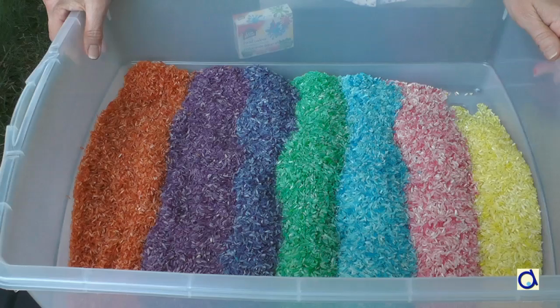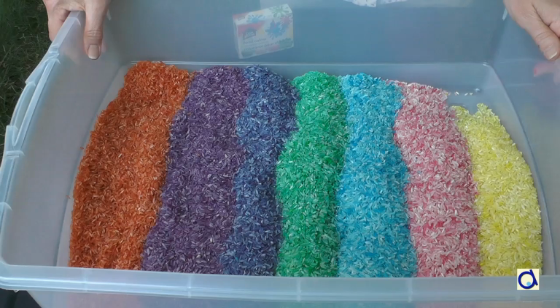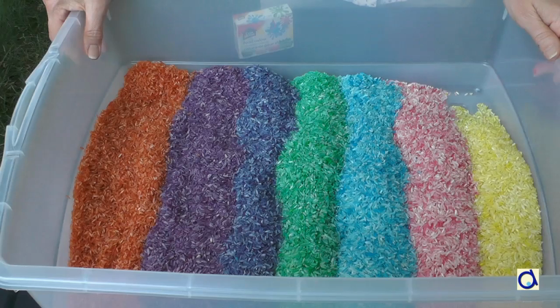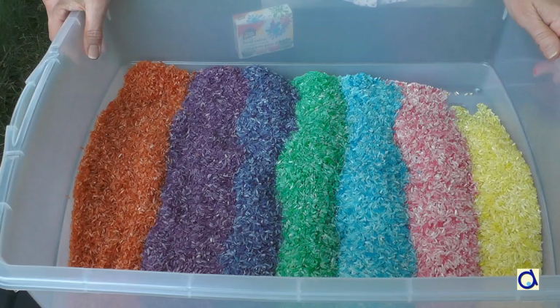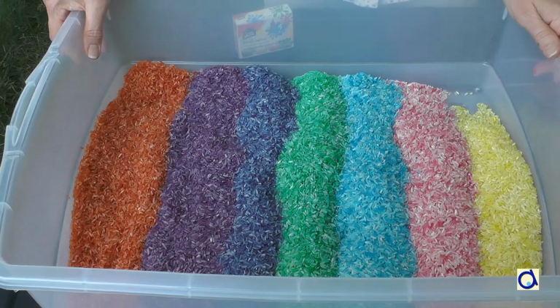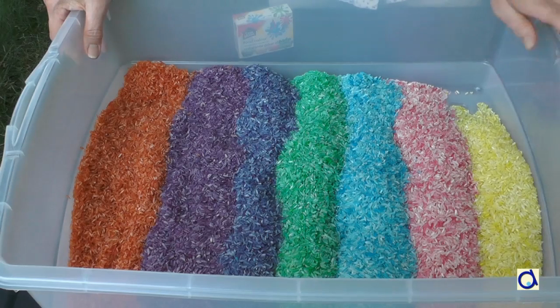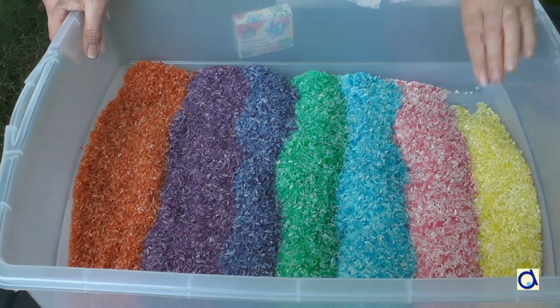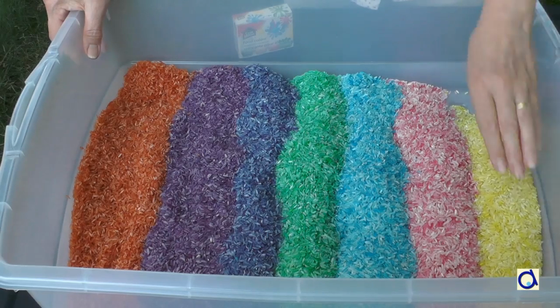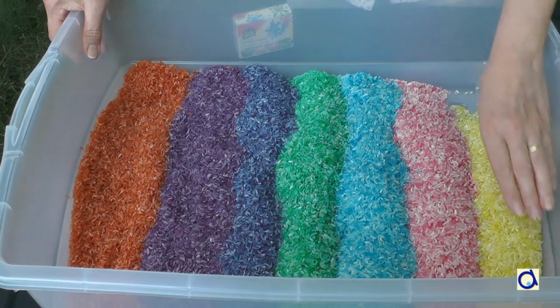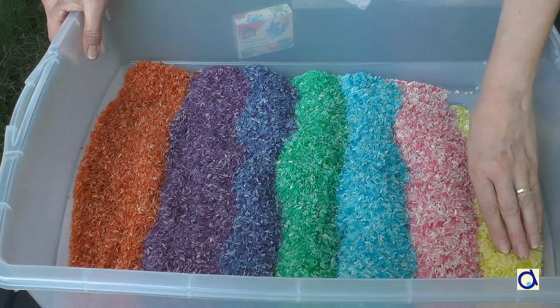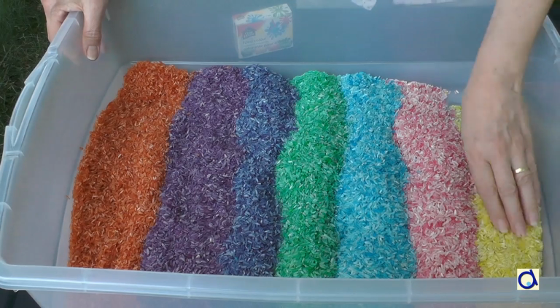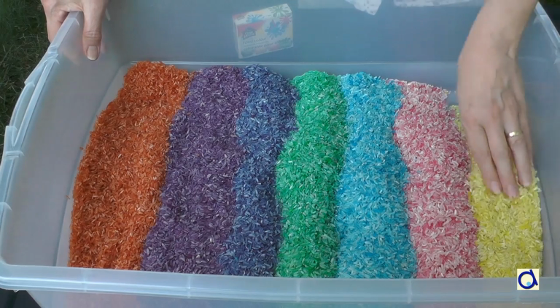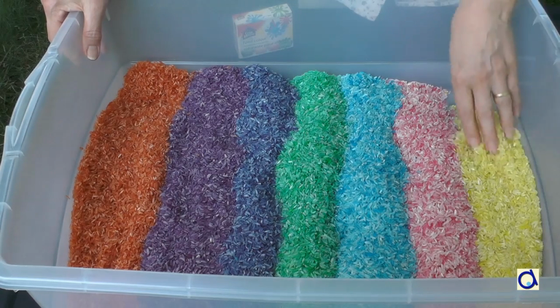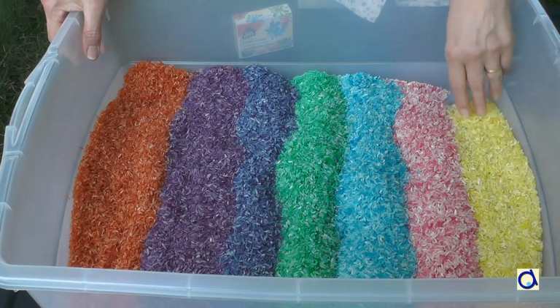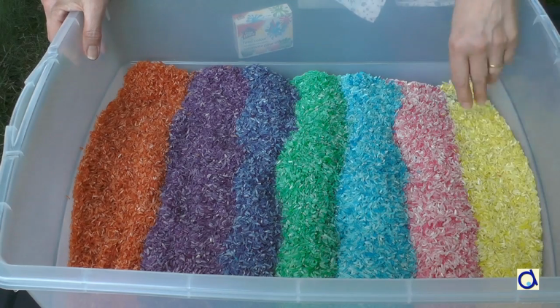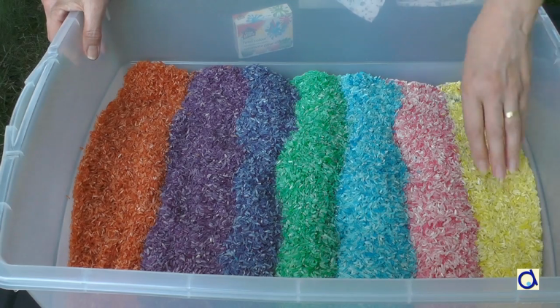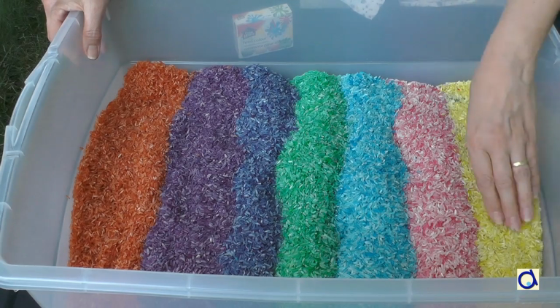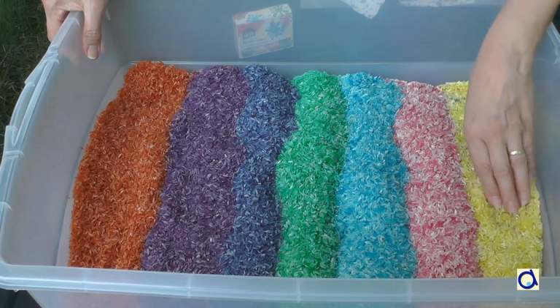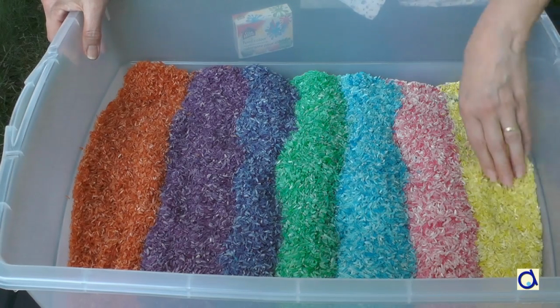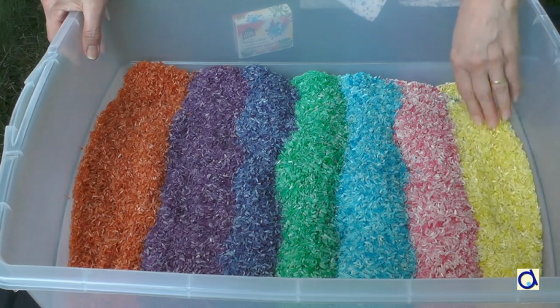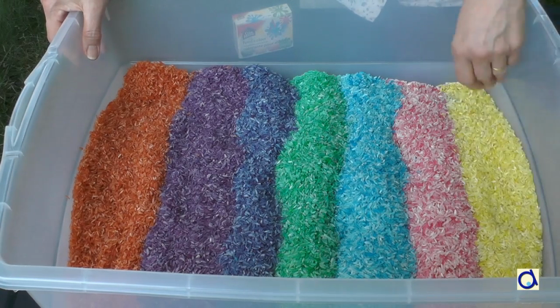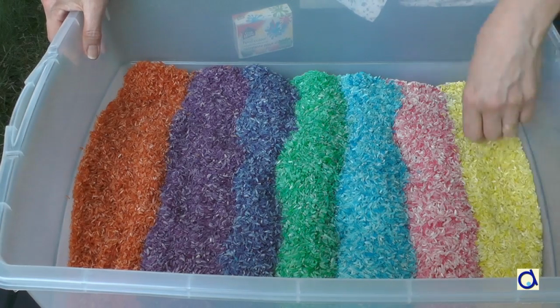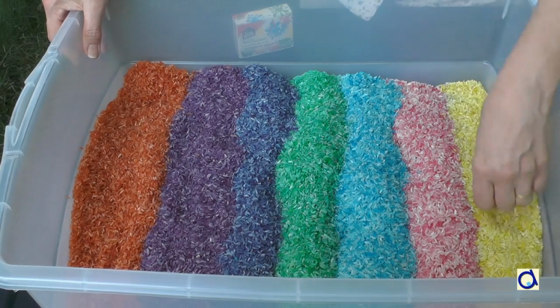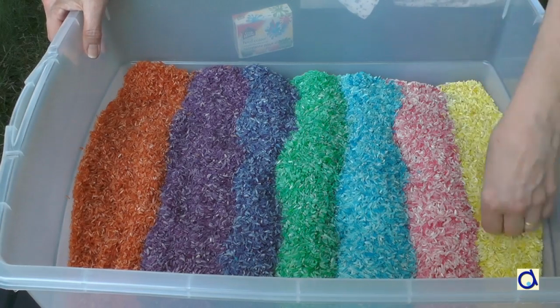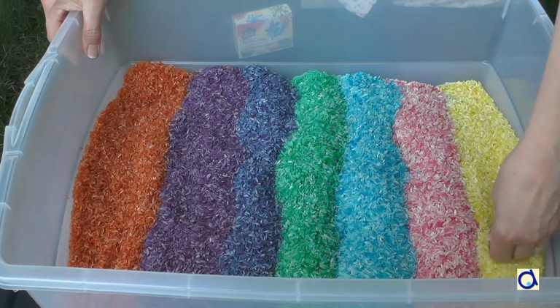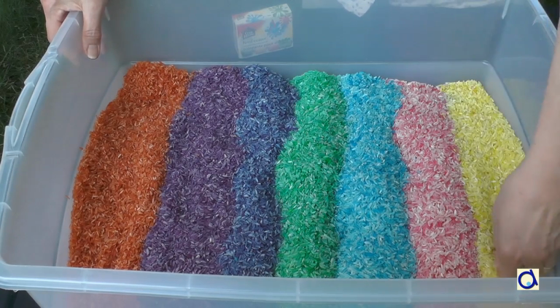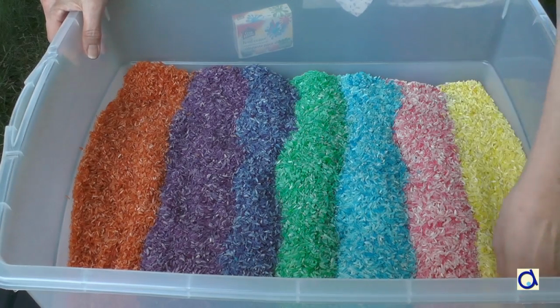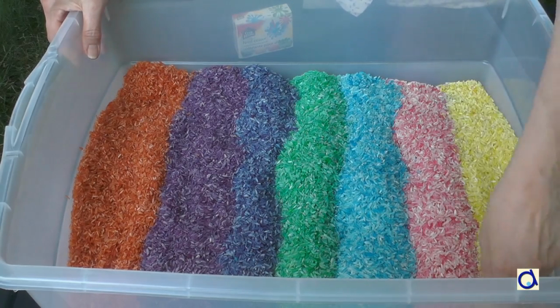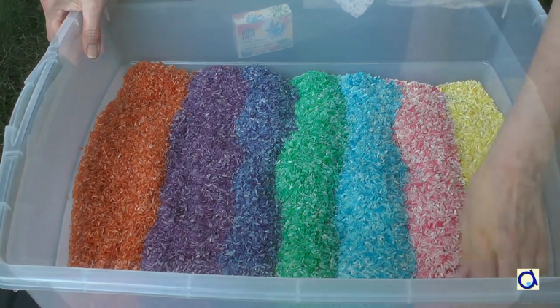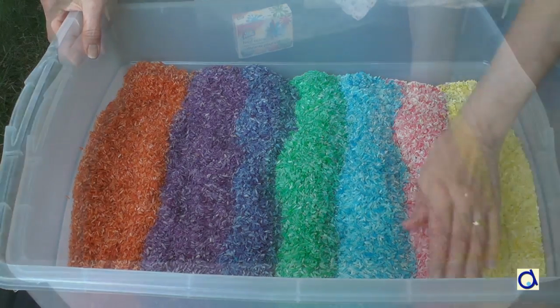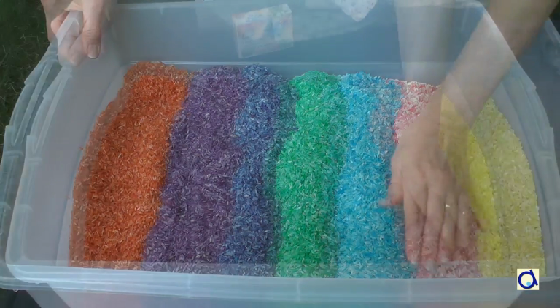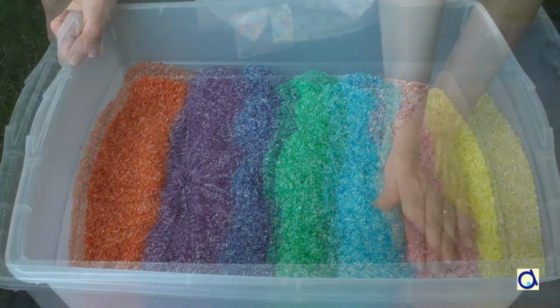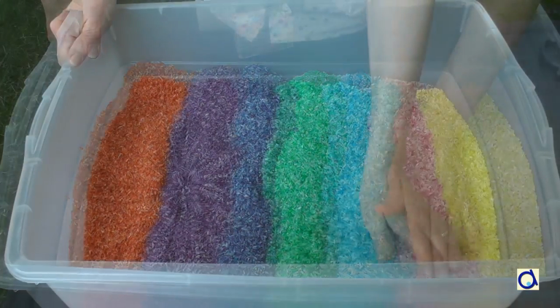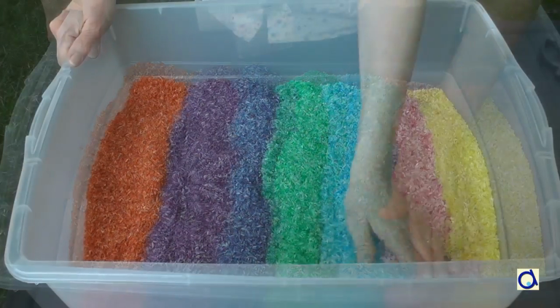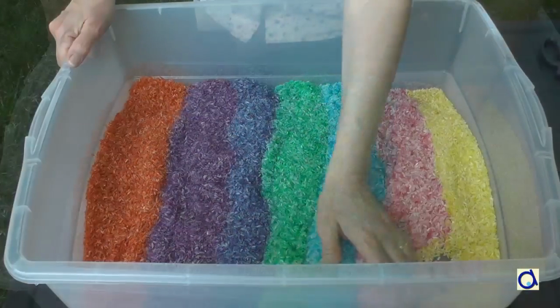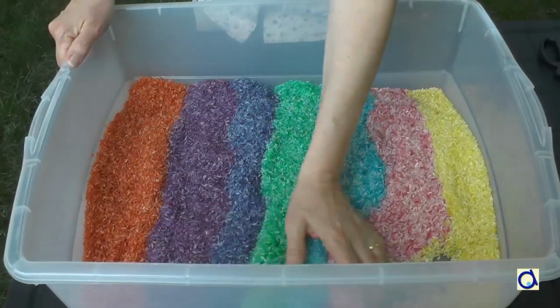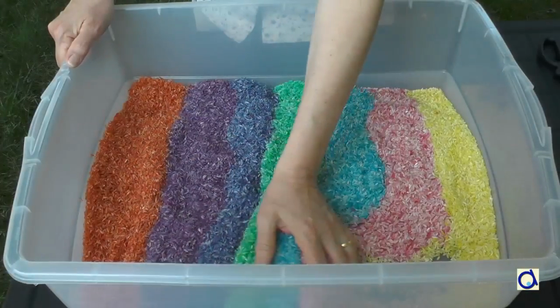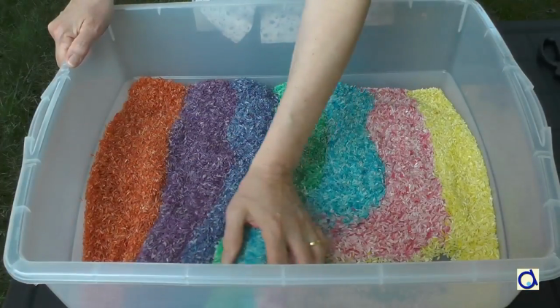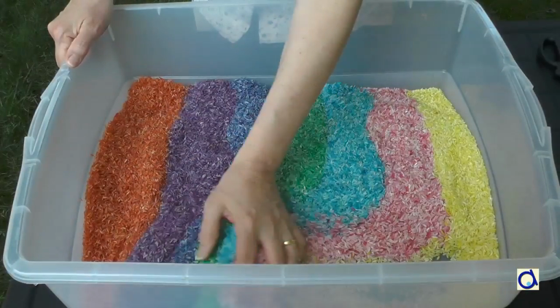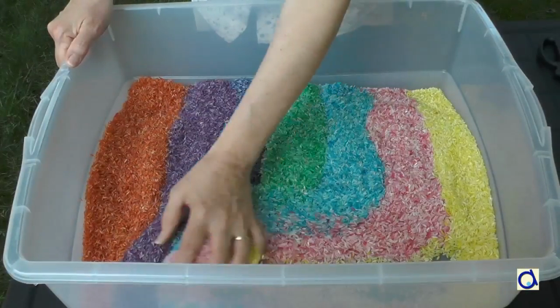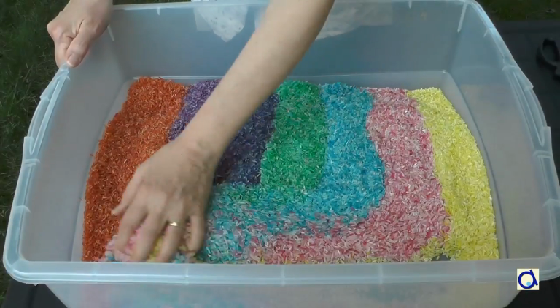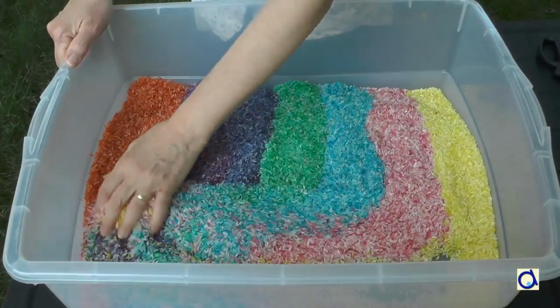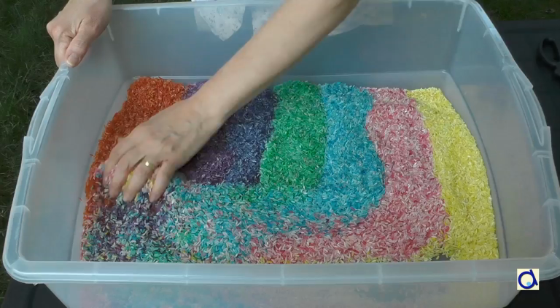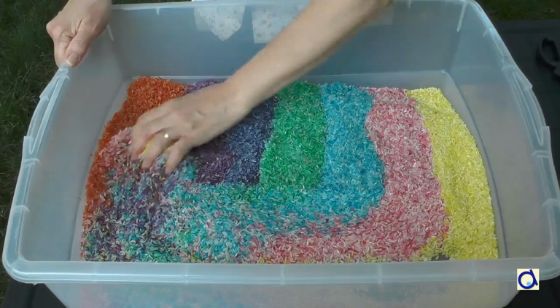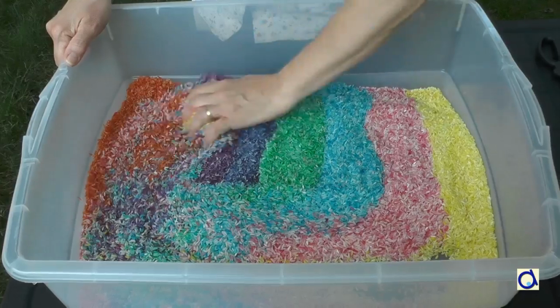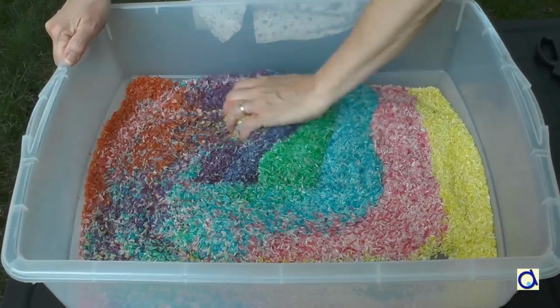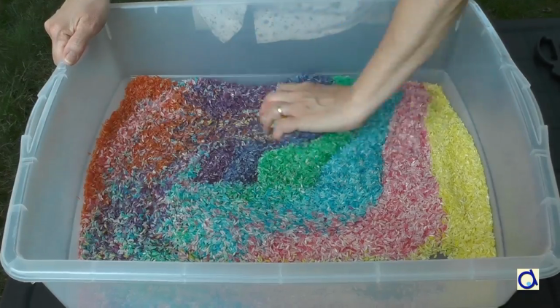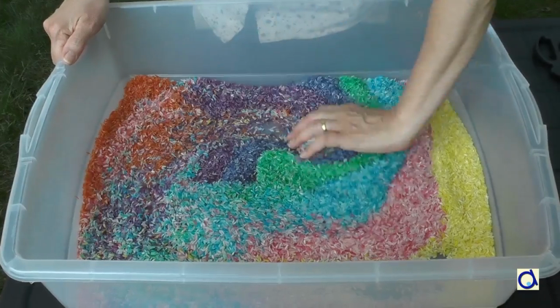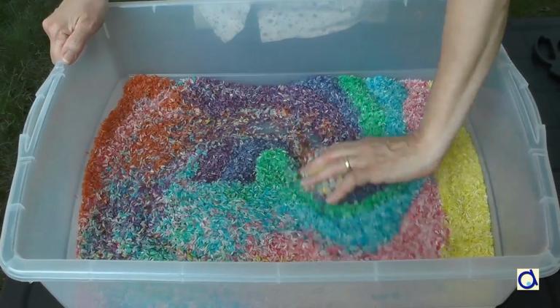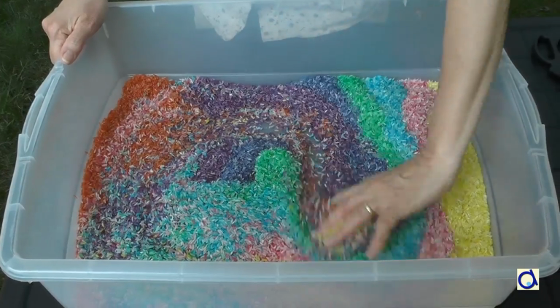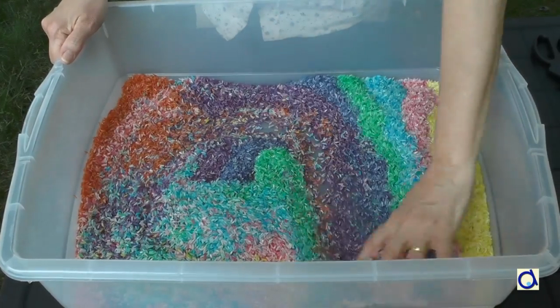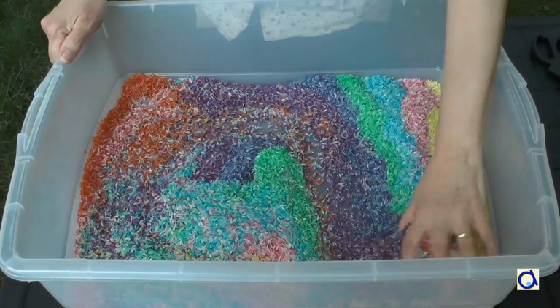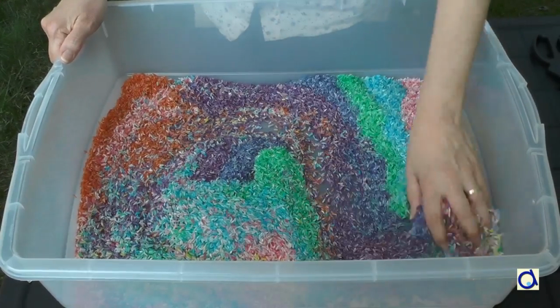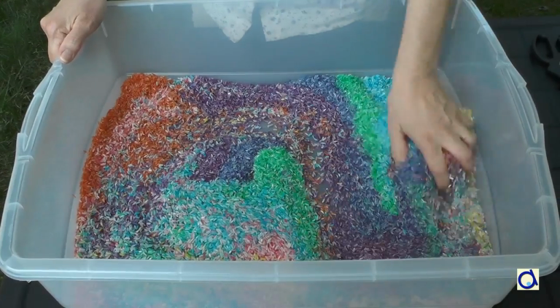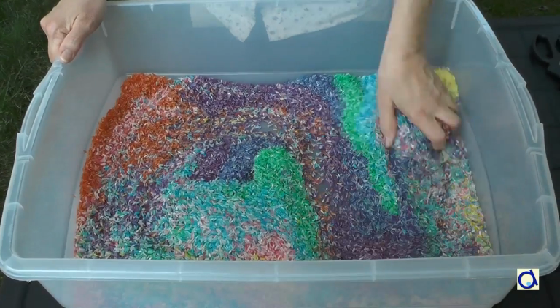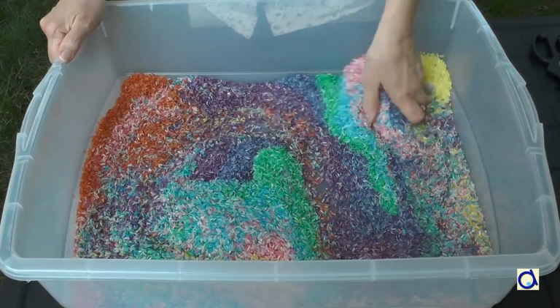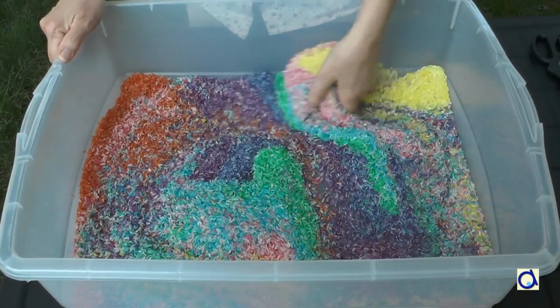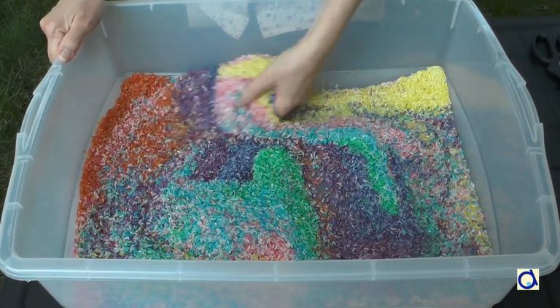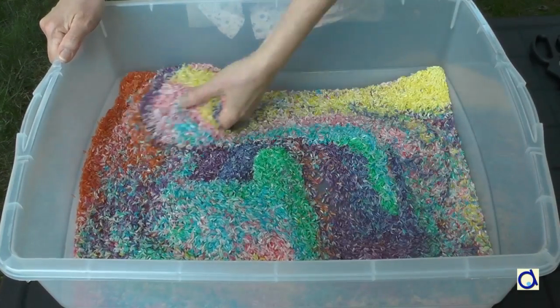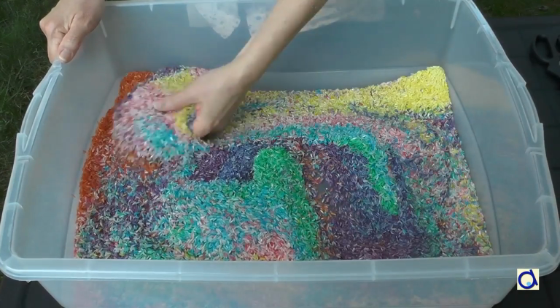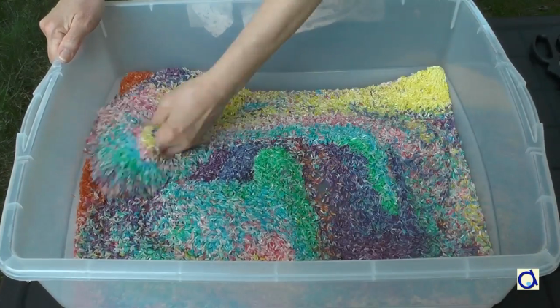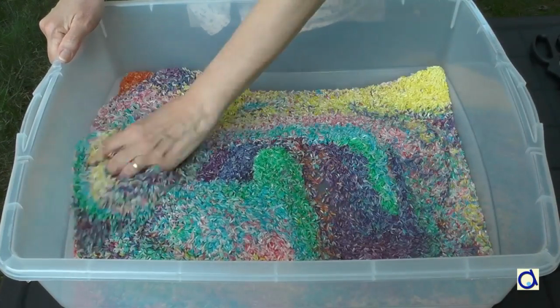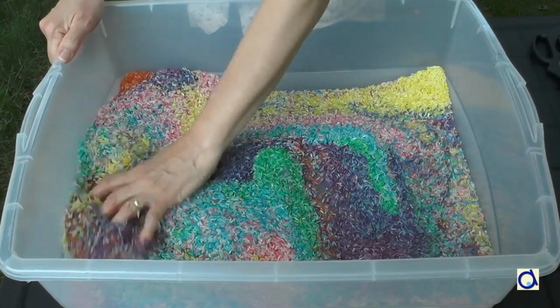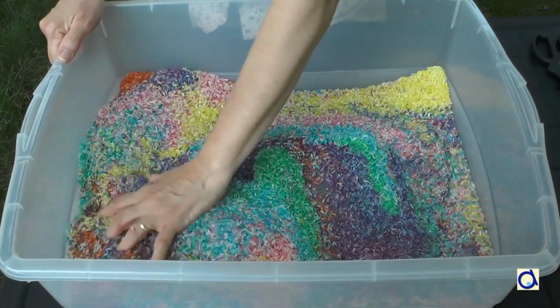If you need the sensory tub for another activity, store the coloured rice in a large plastic bag until you need it again.